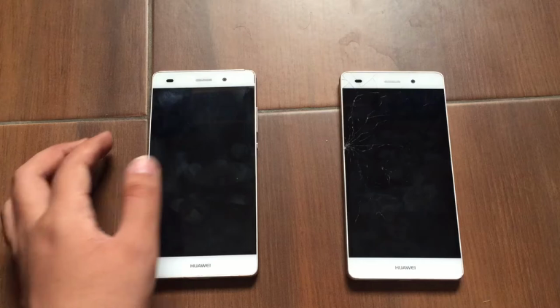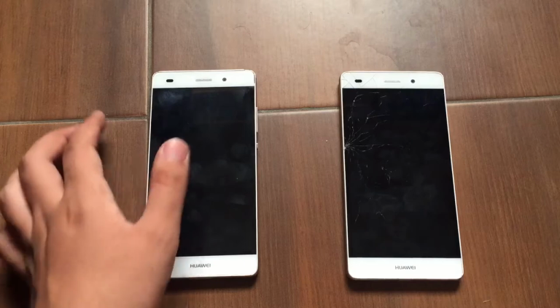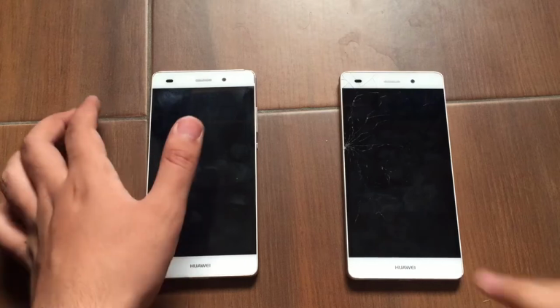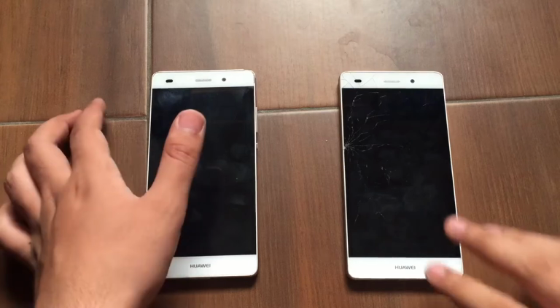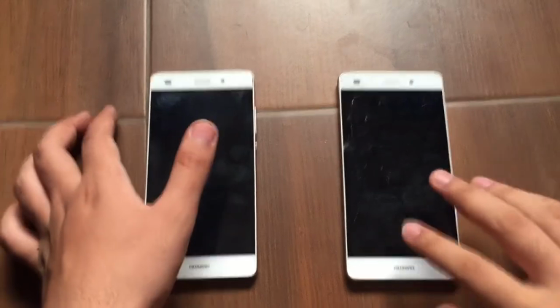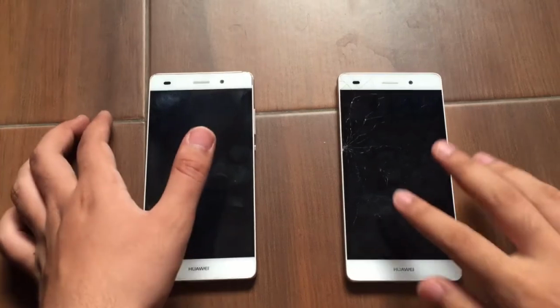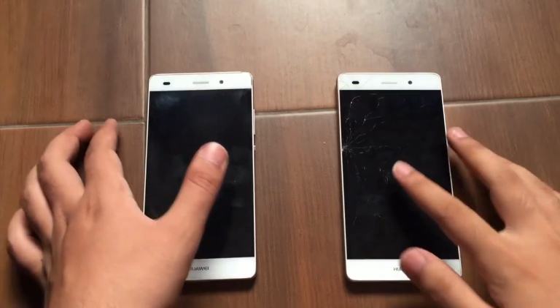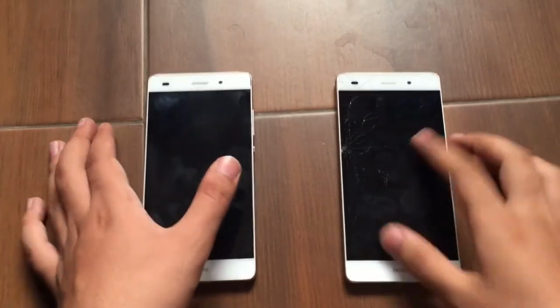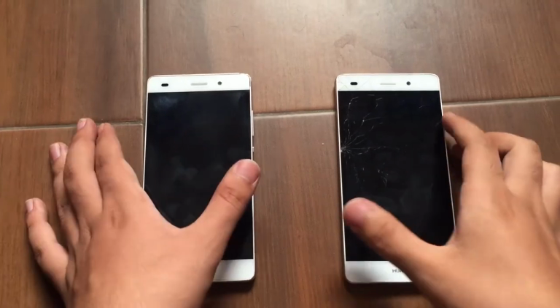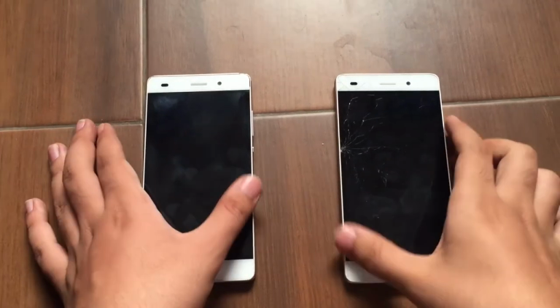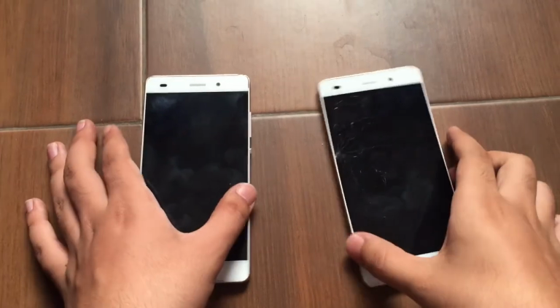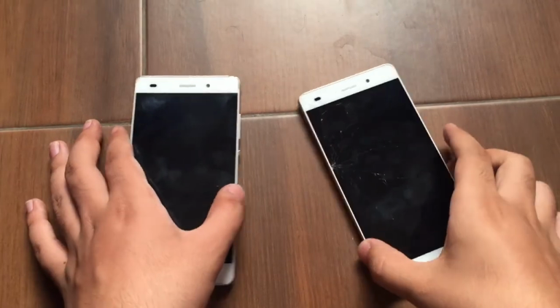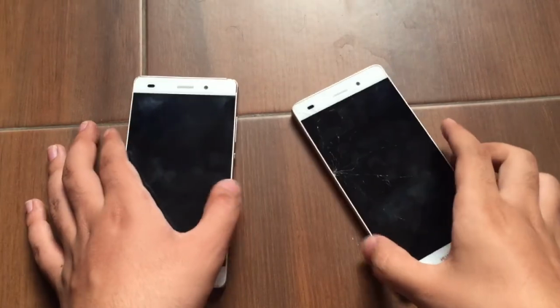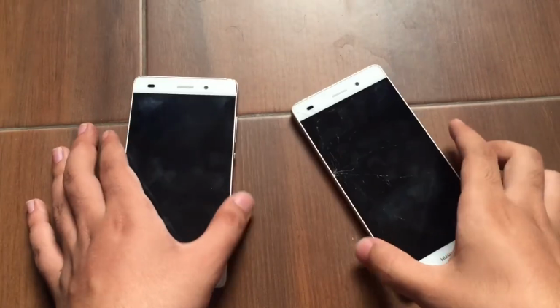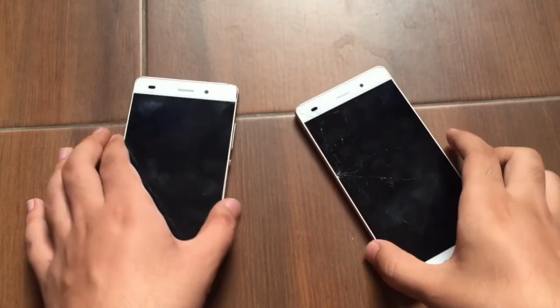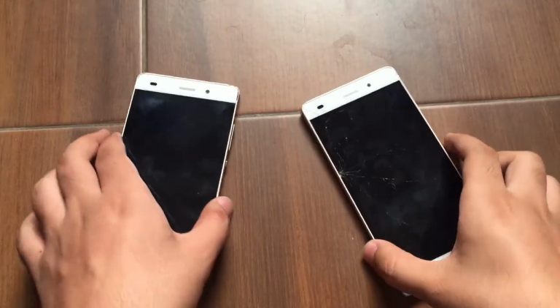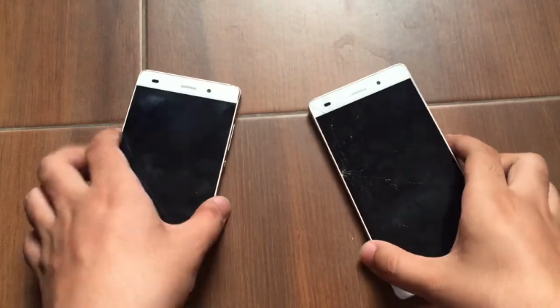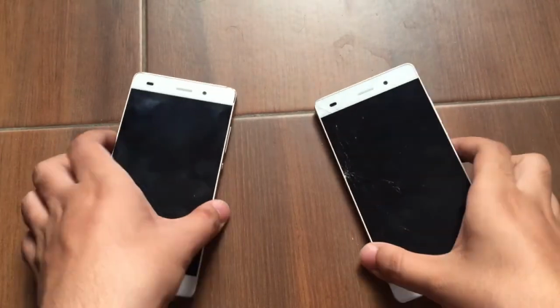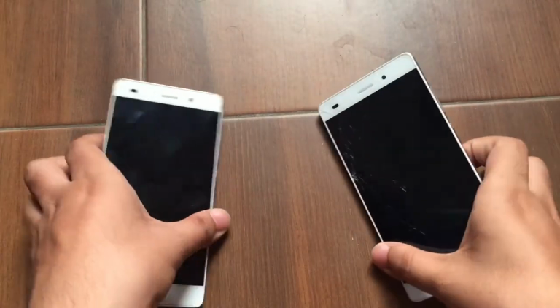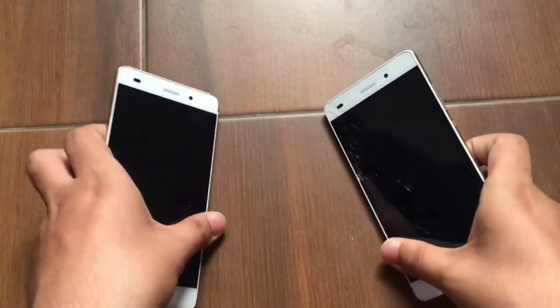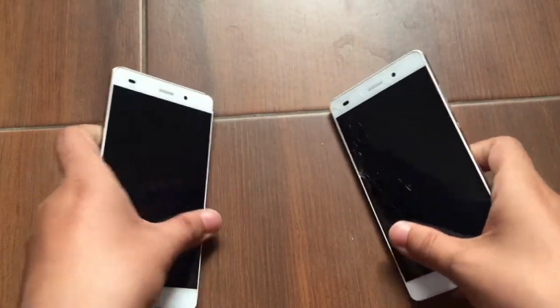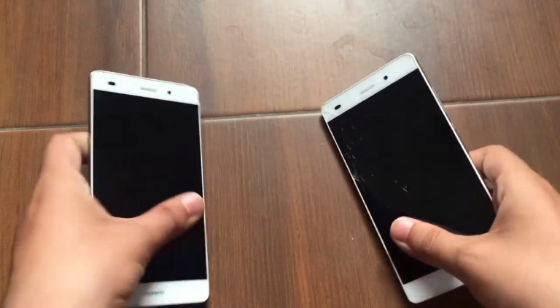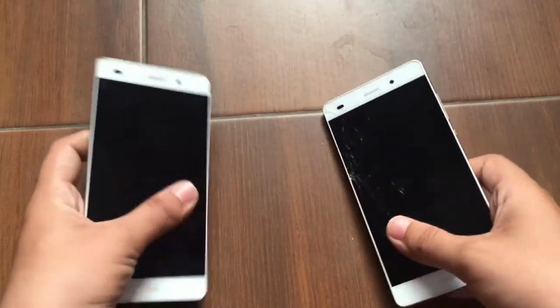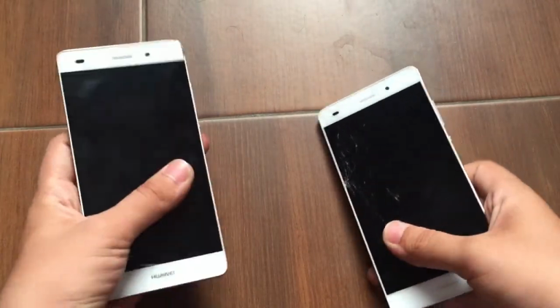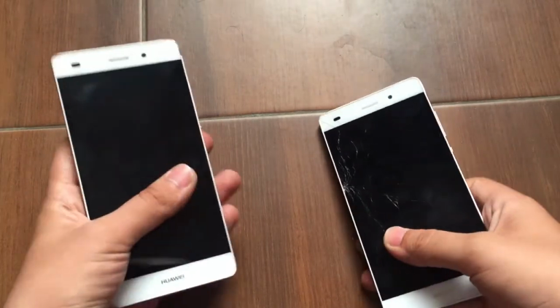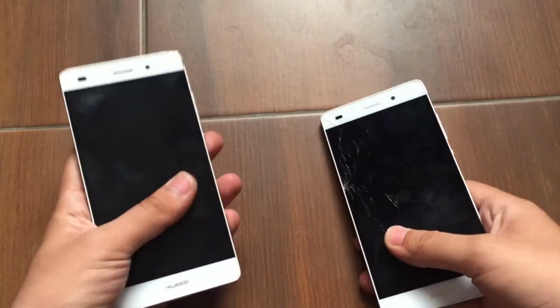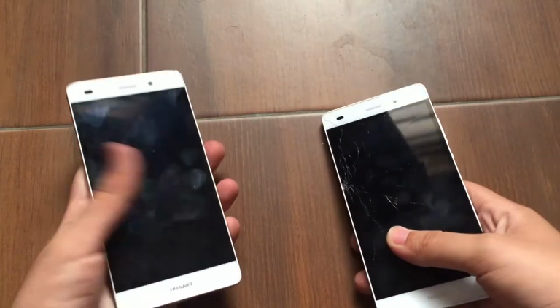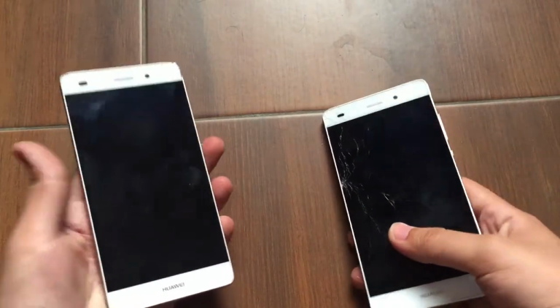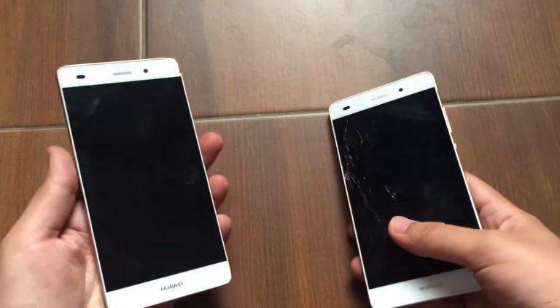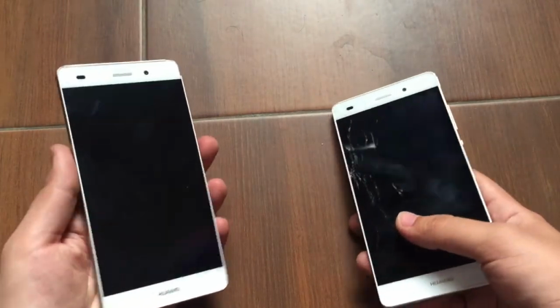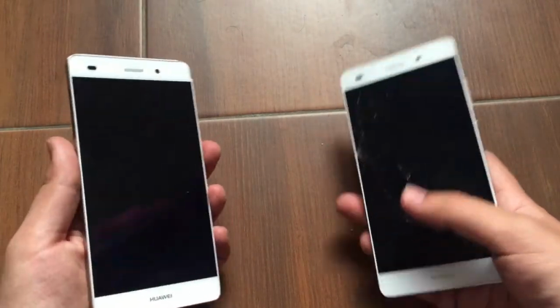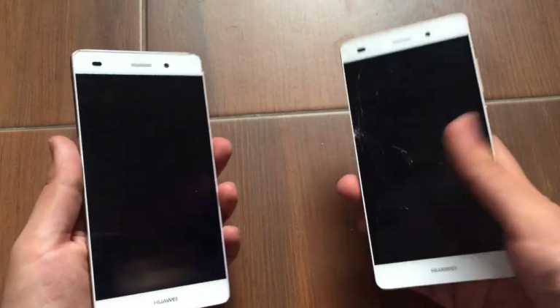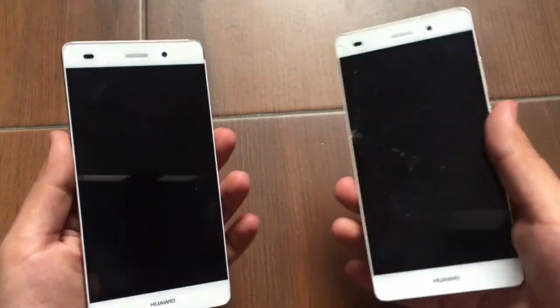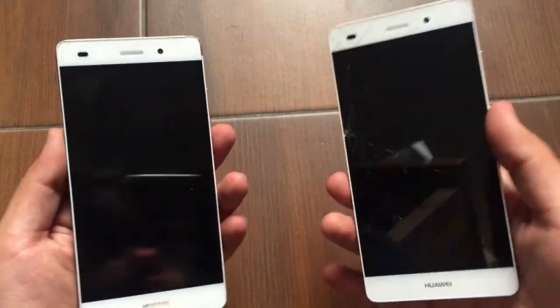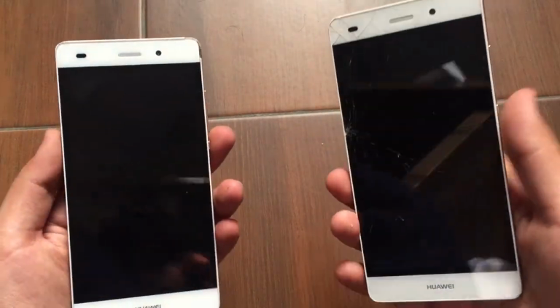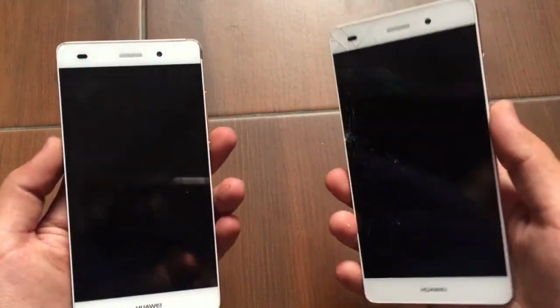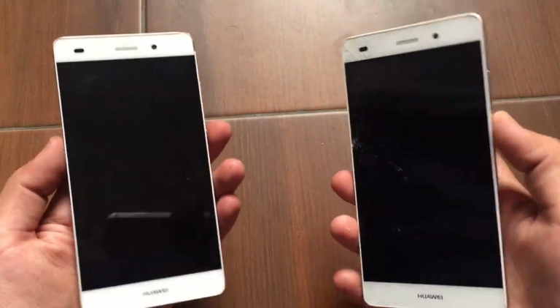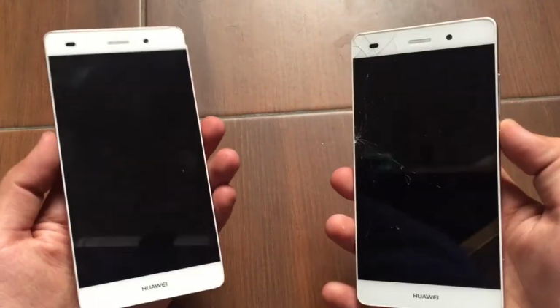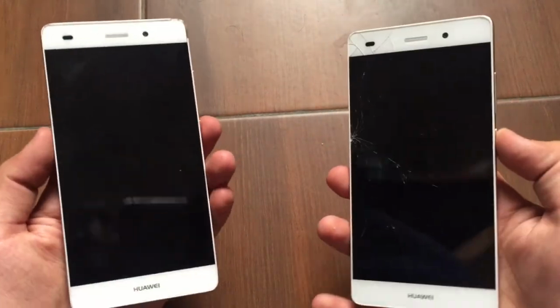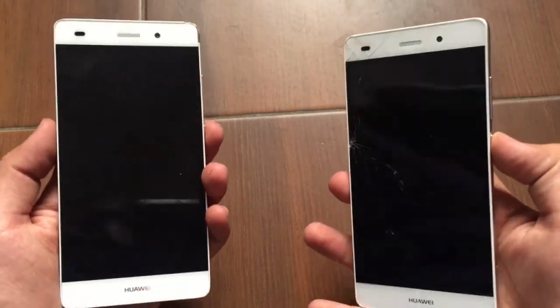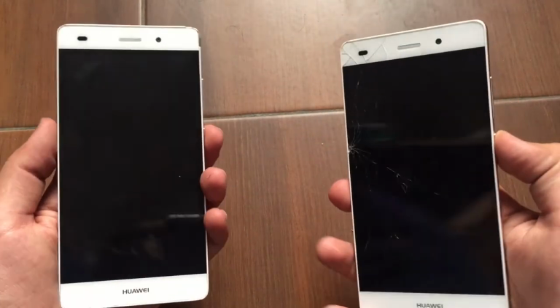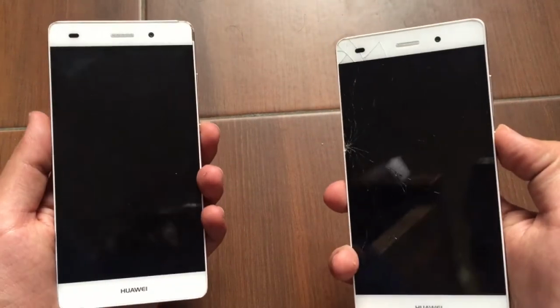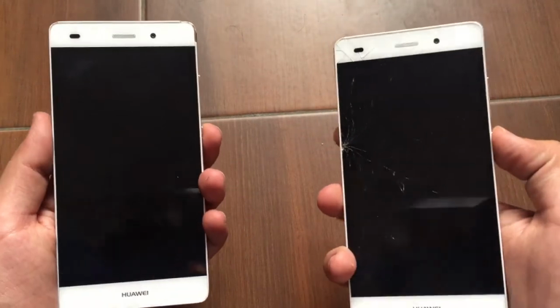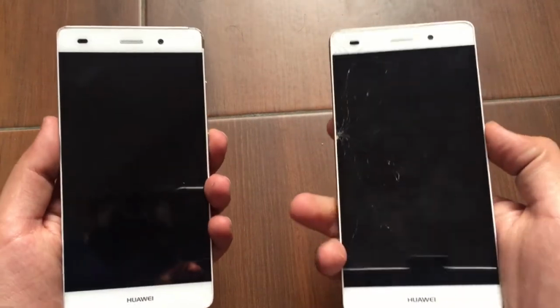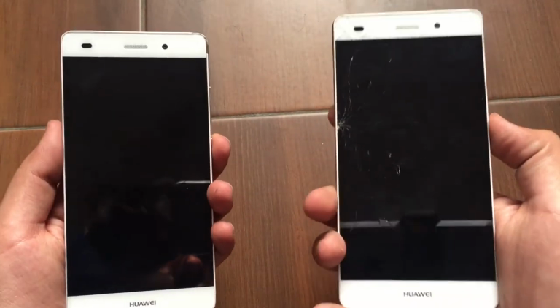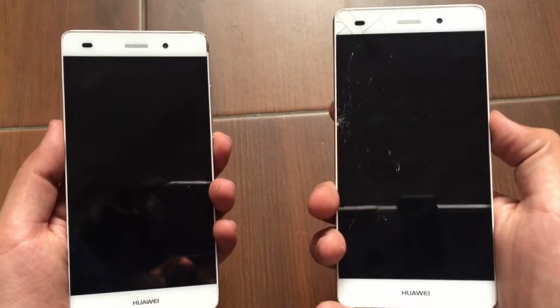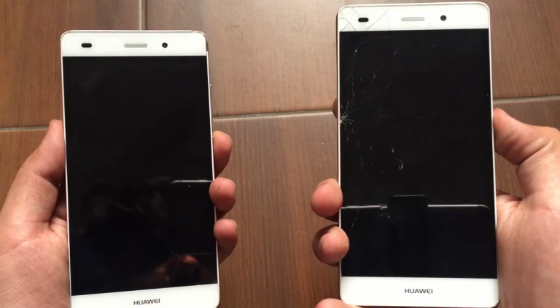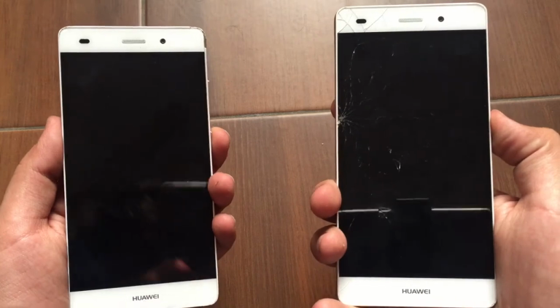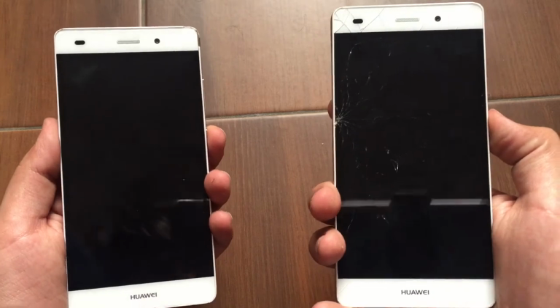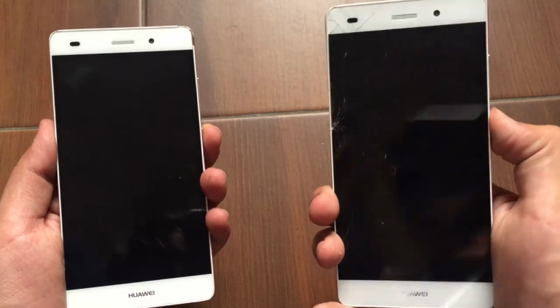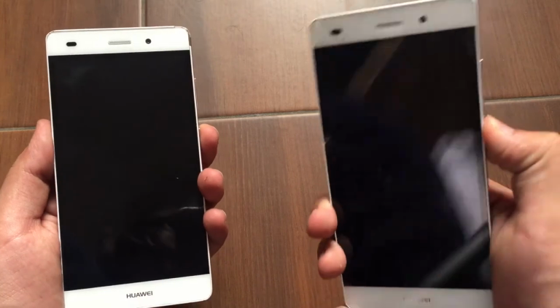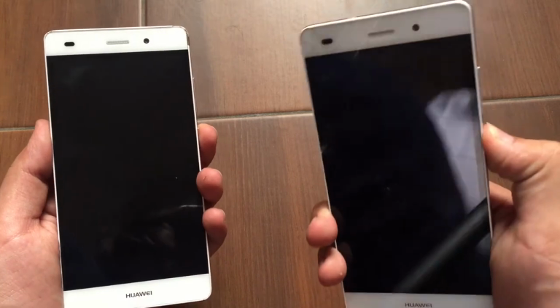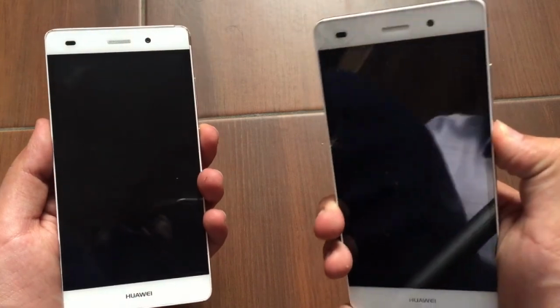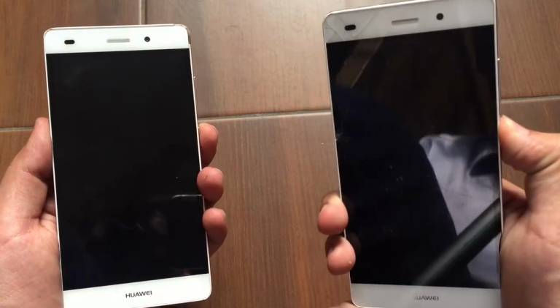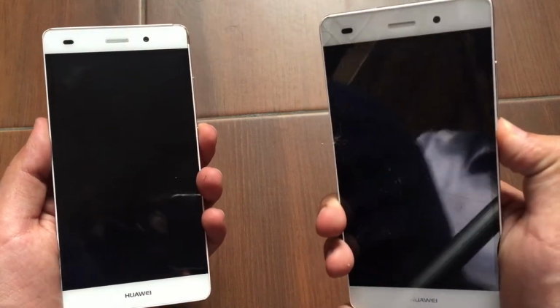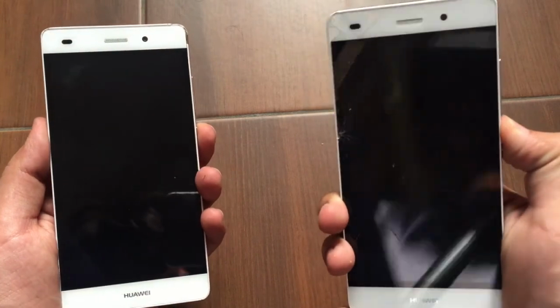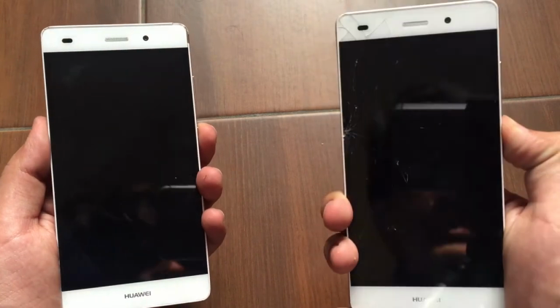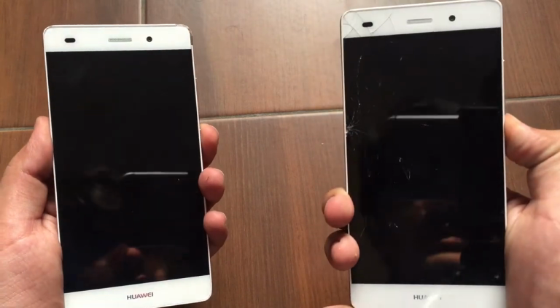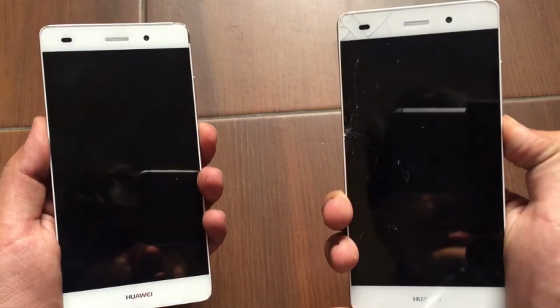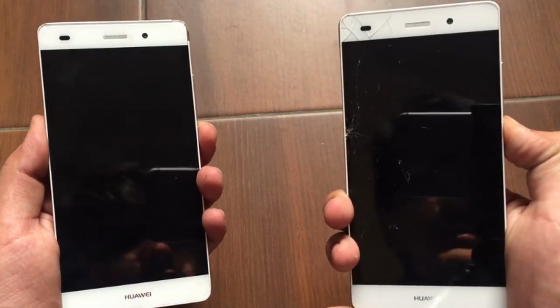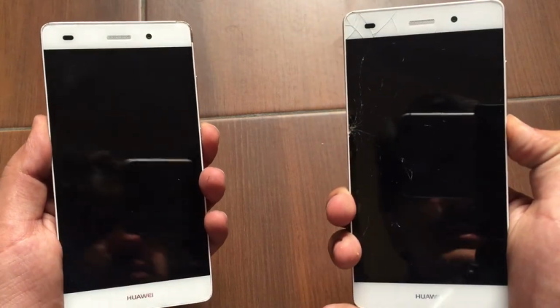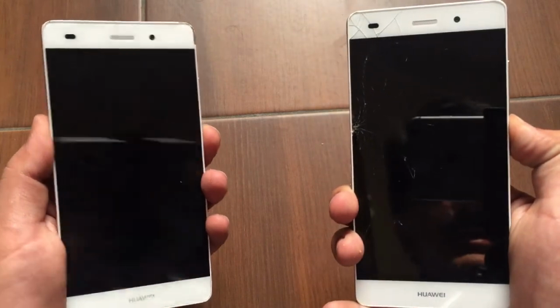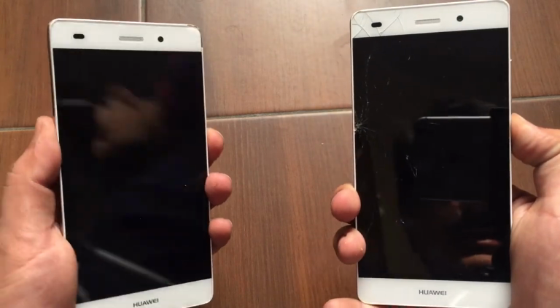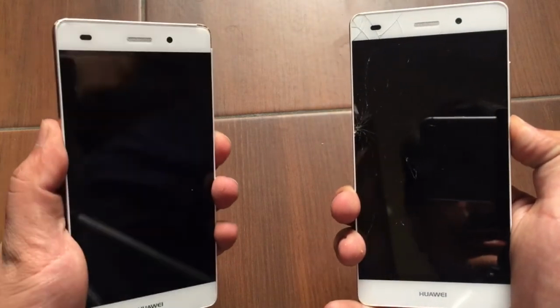Hey guys, Sabi here on Tech Notion and in this video I am going to do a speed test between the Huawei P8 Lite Android Marshmallow and the Huawei P8 Lite Android Lollipop.